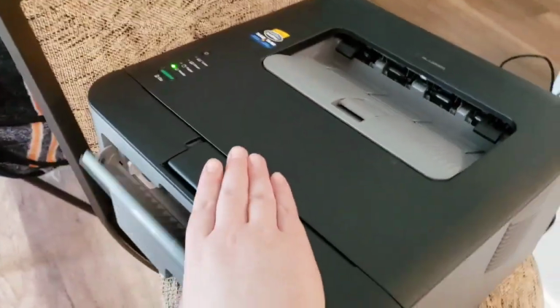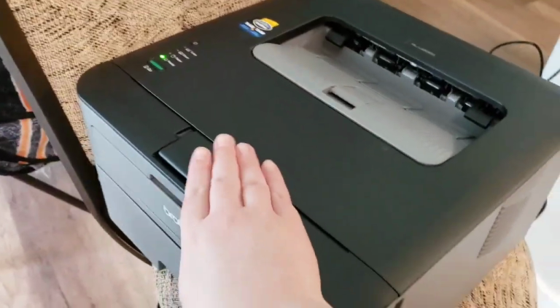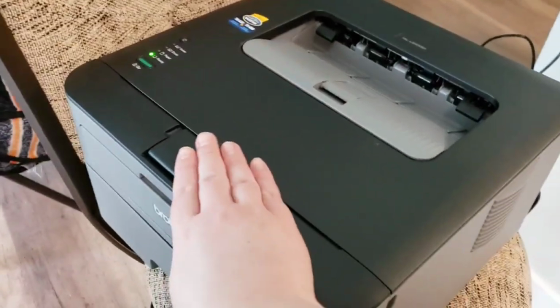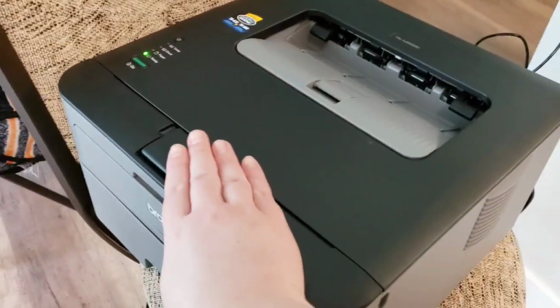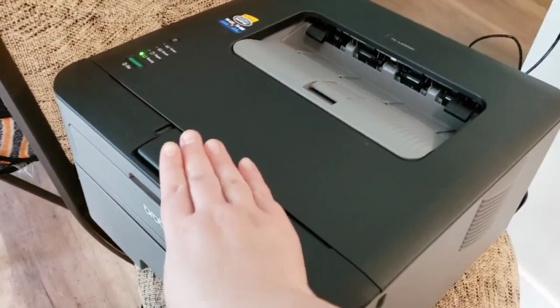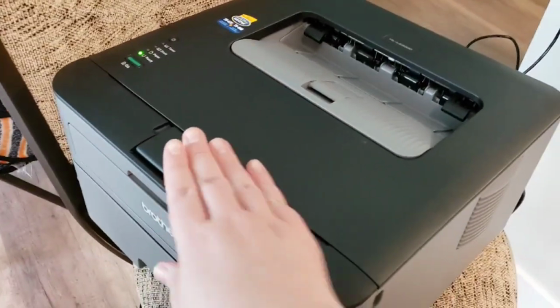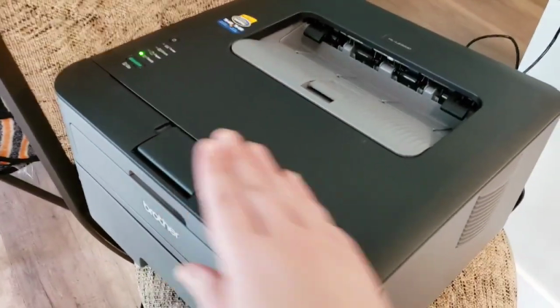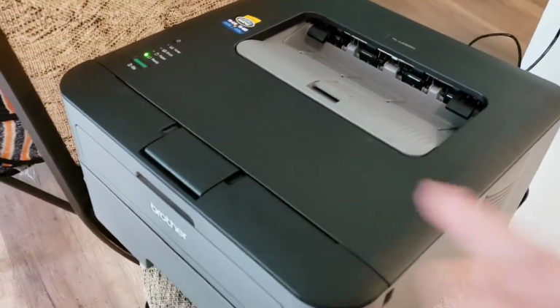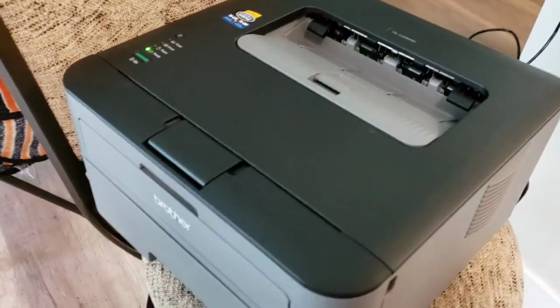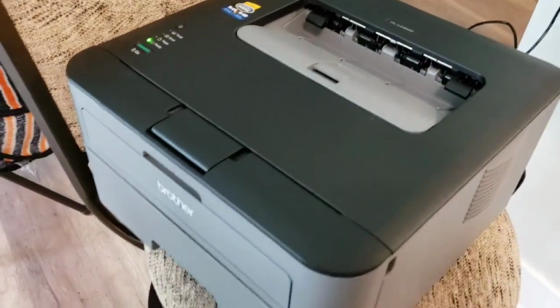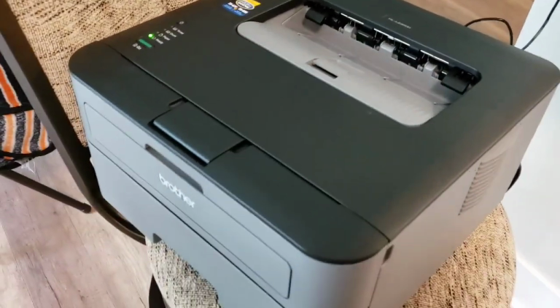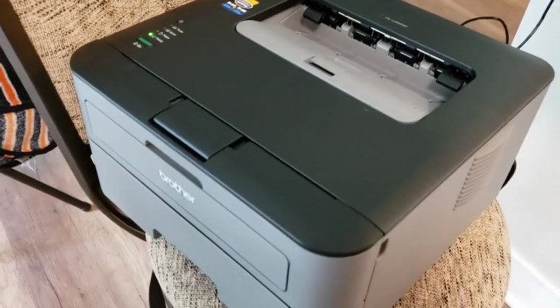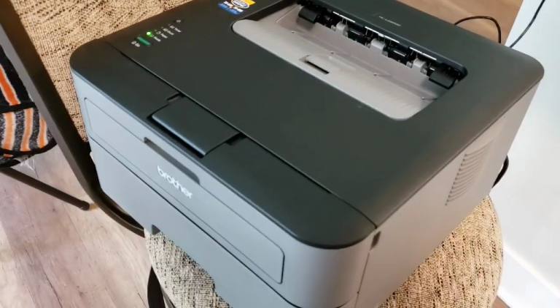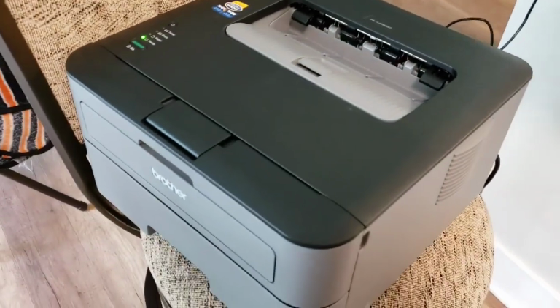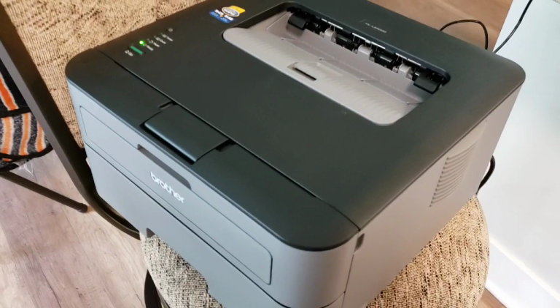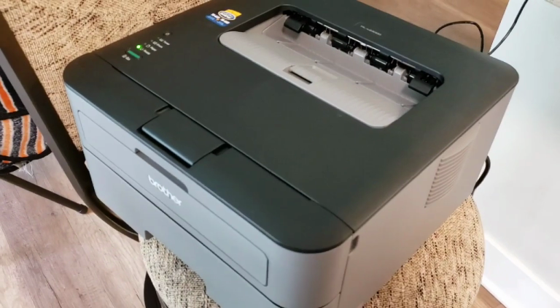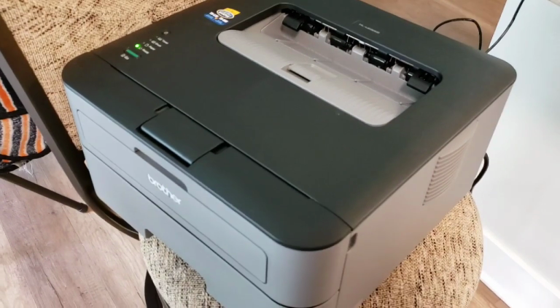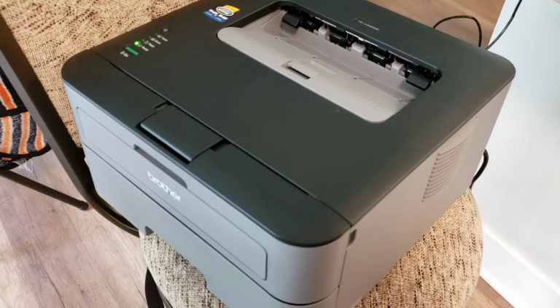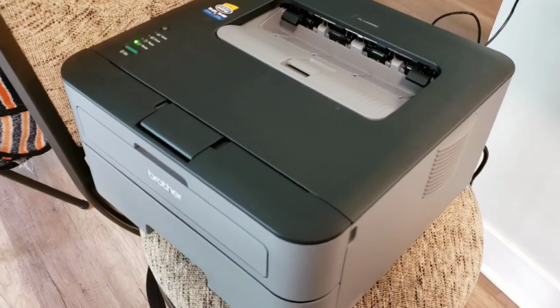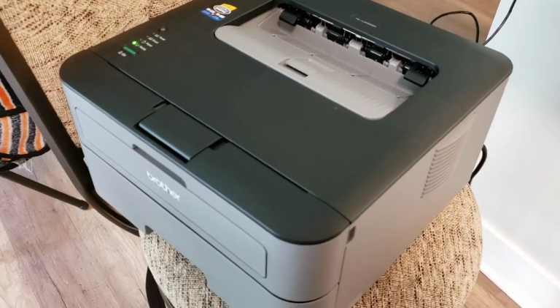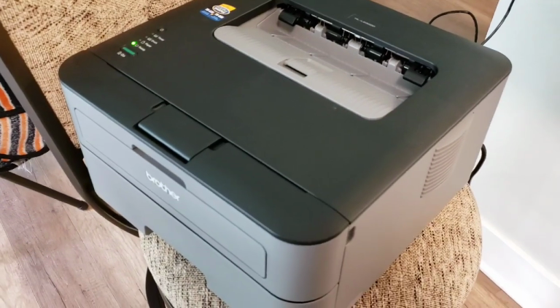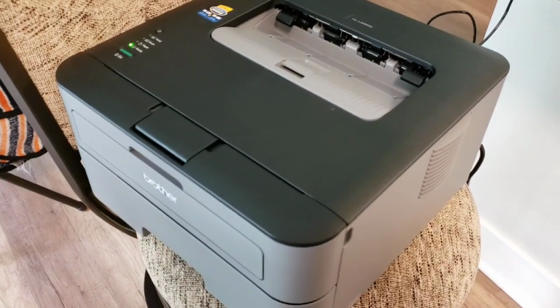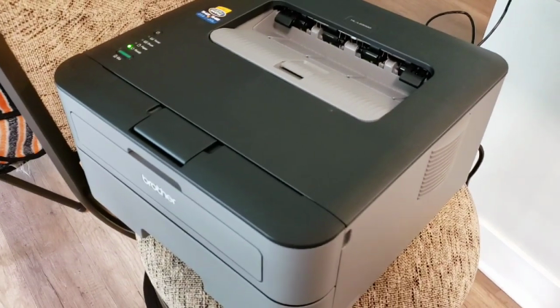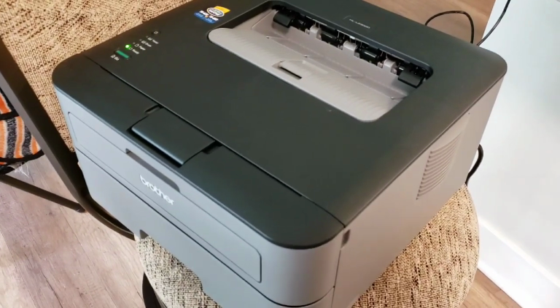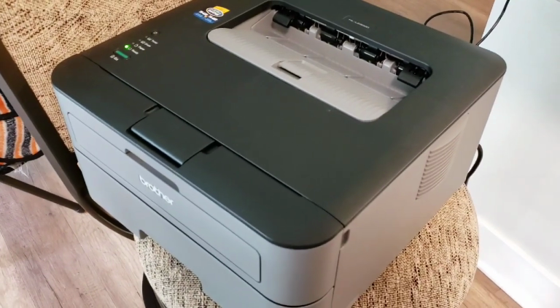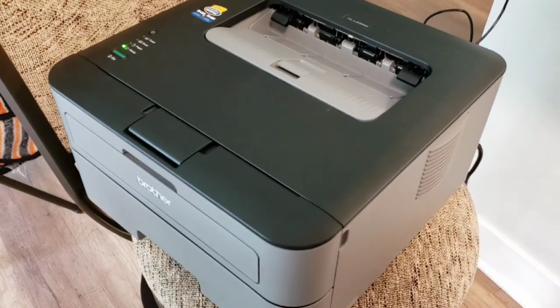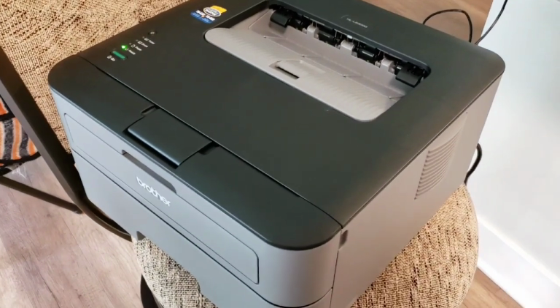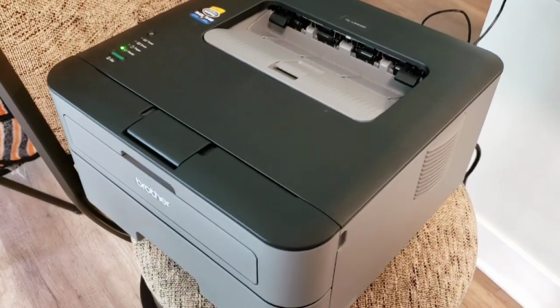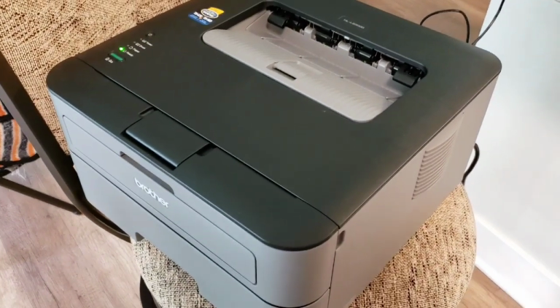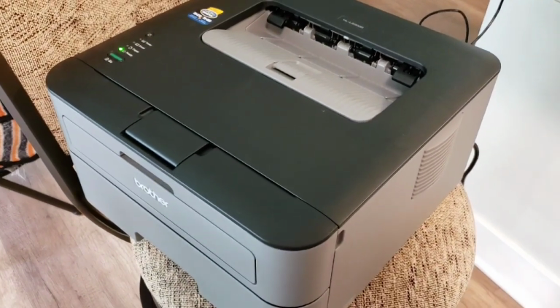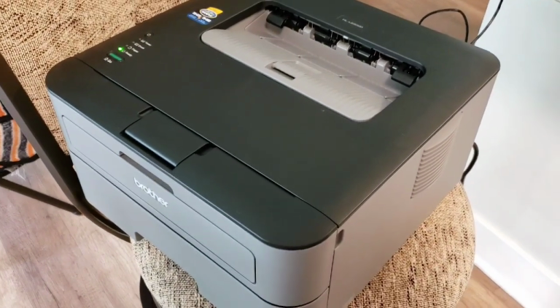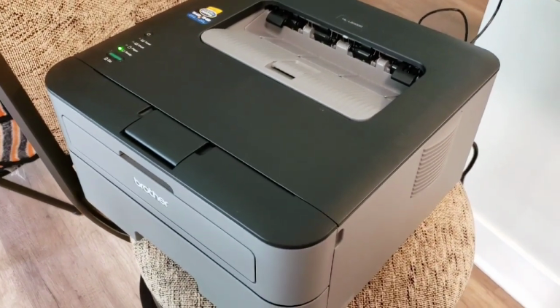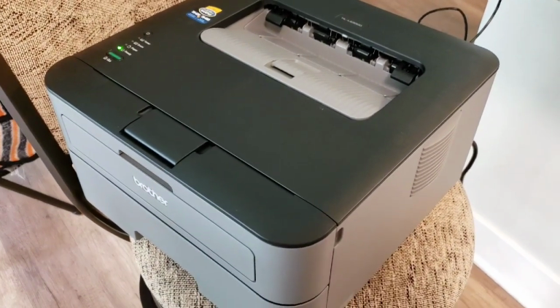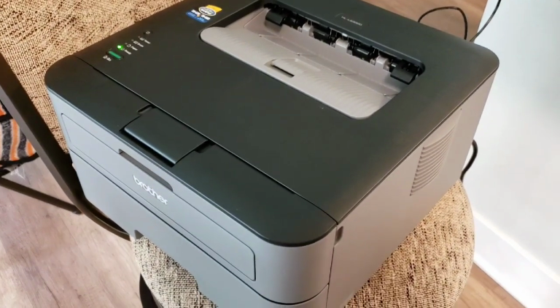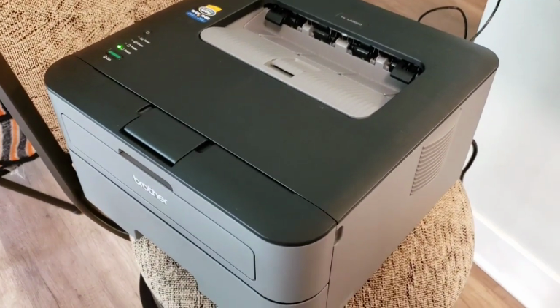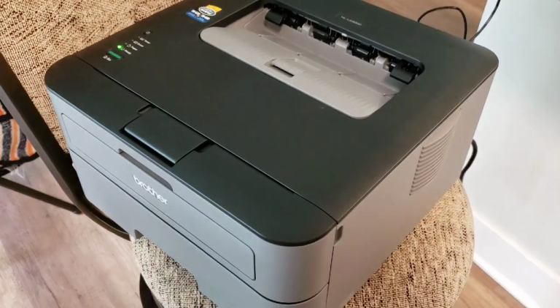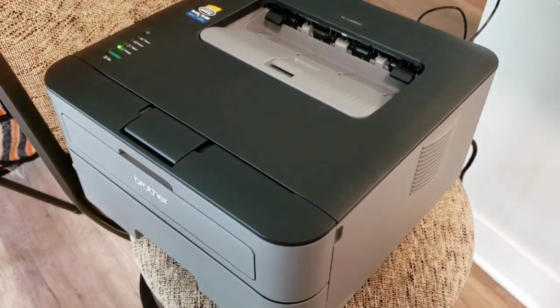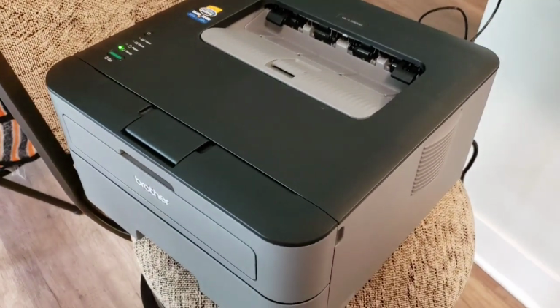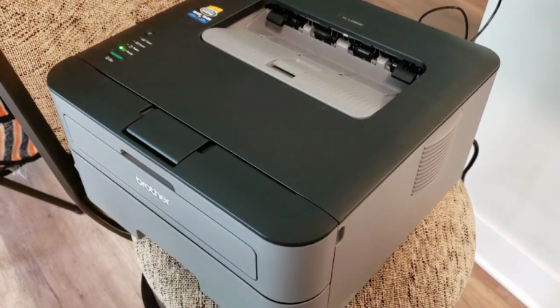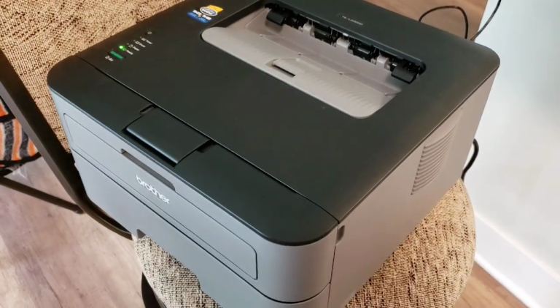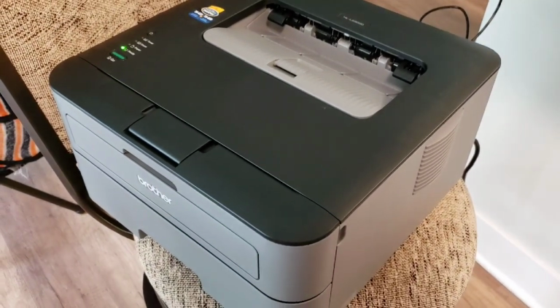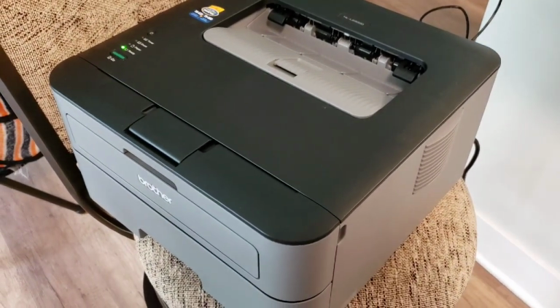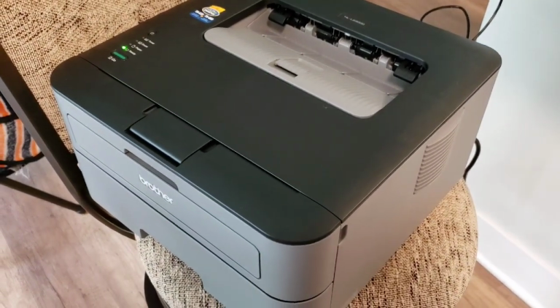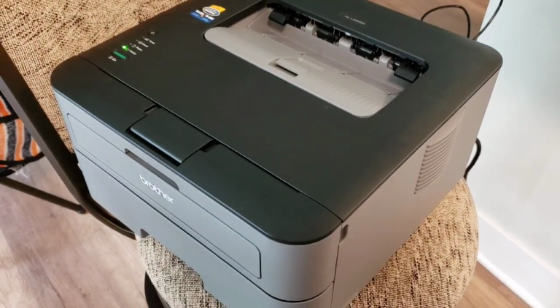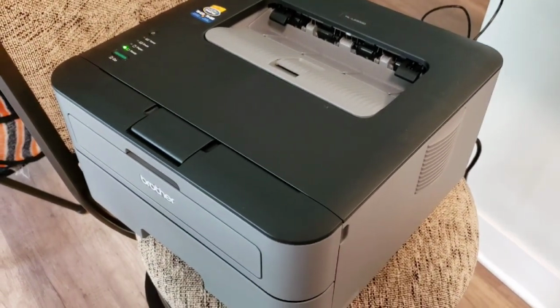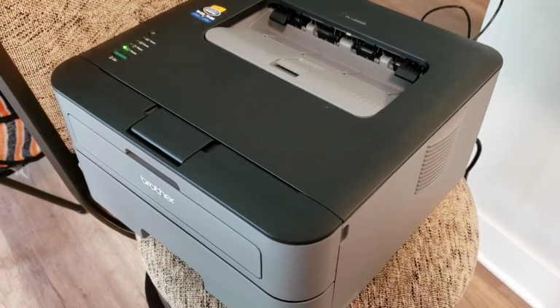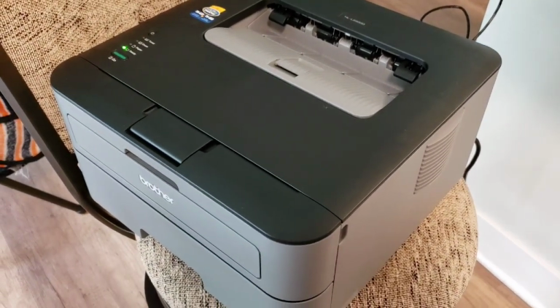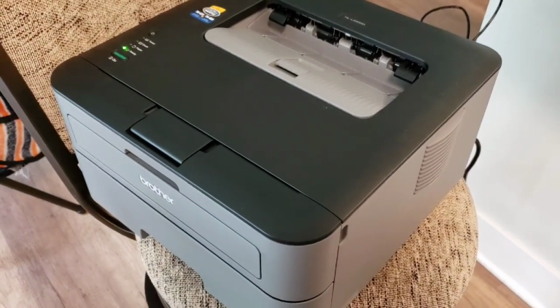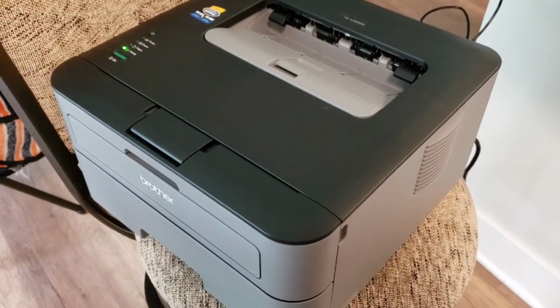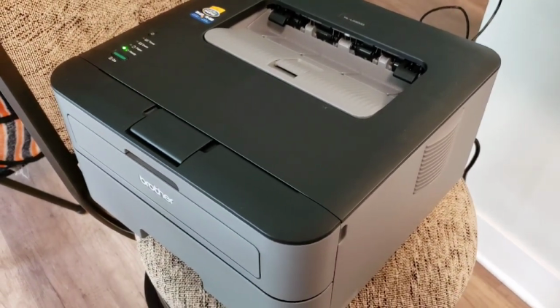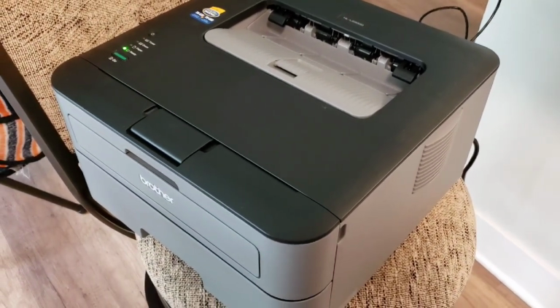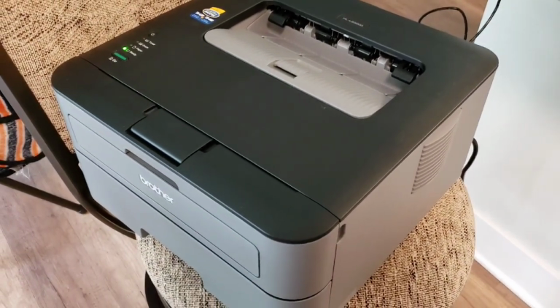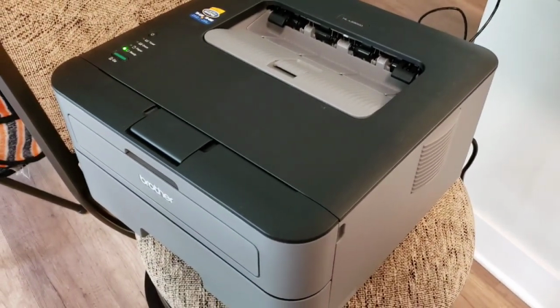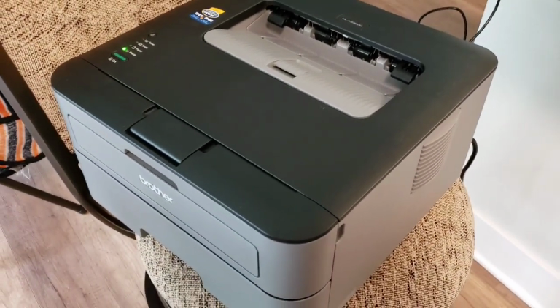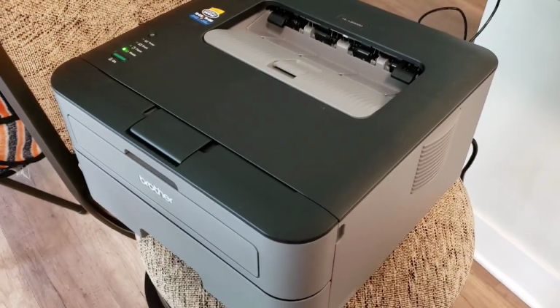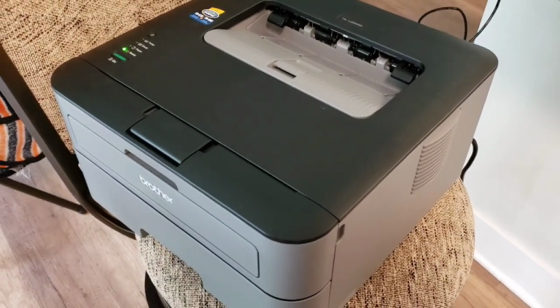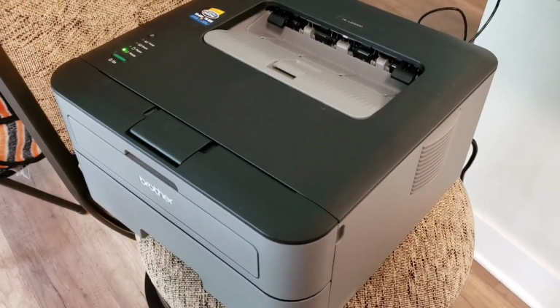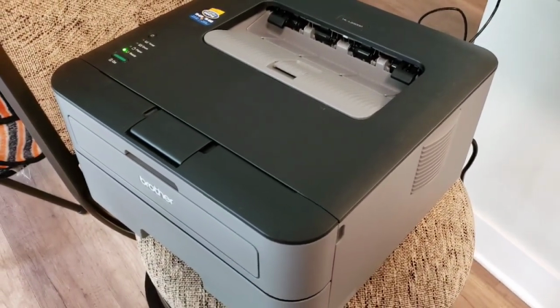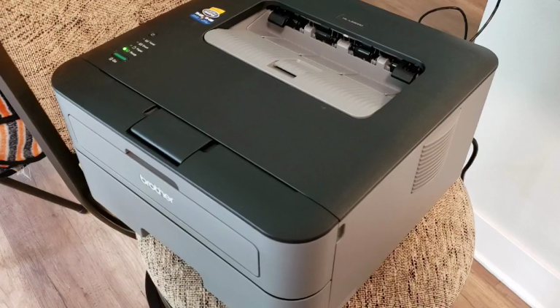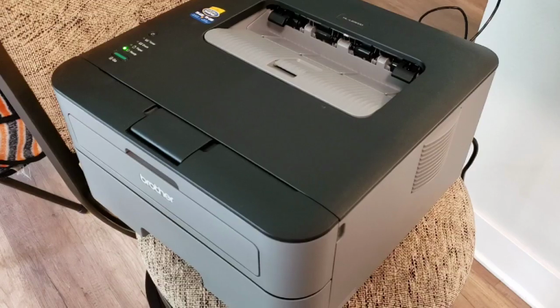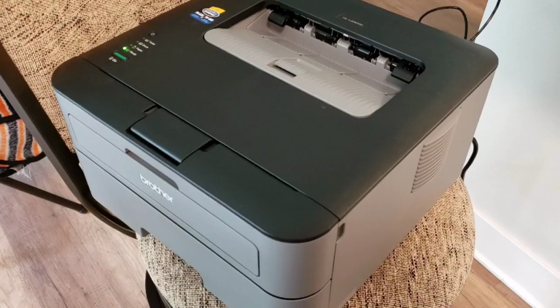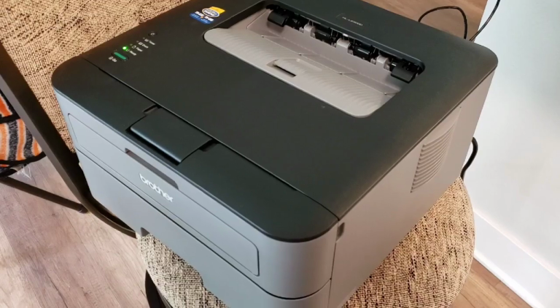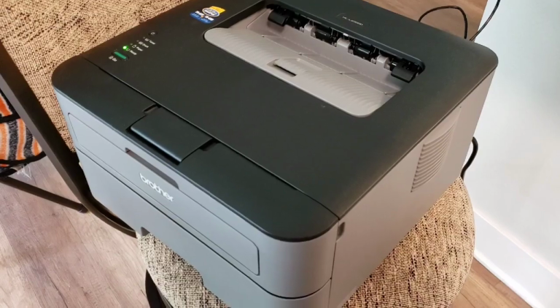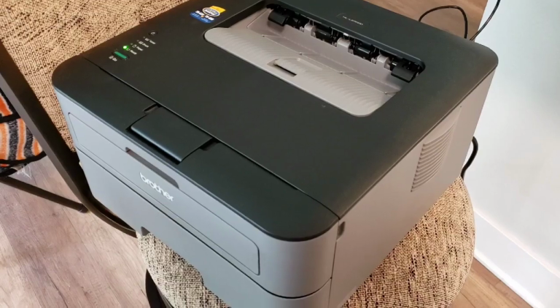That is how I do that. If you have any questions, let me know down below and I will leave in the description the printer and the cord. Thanks.